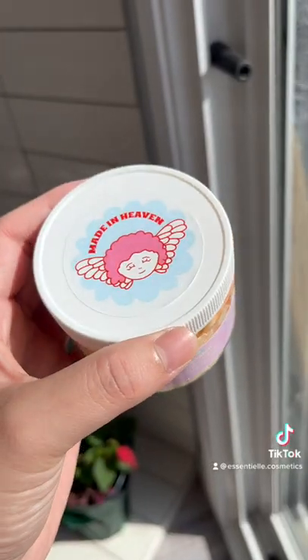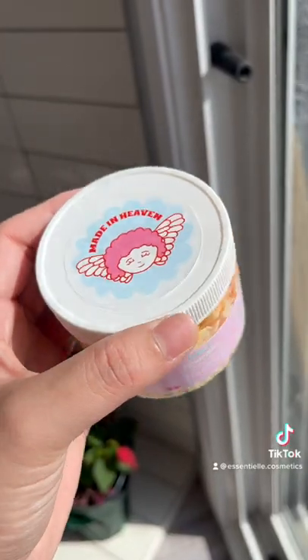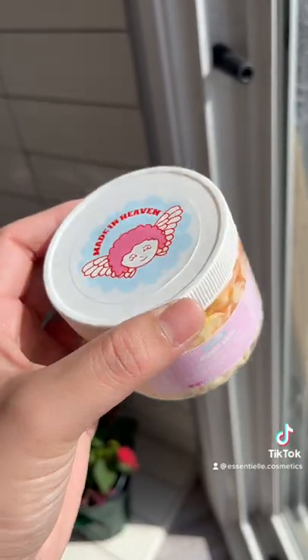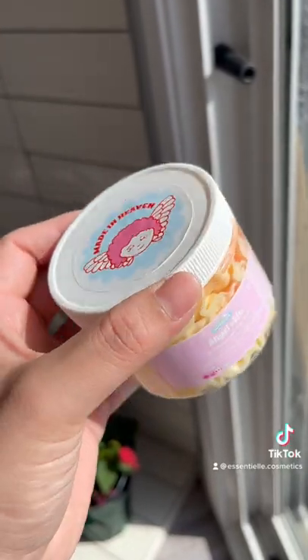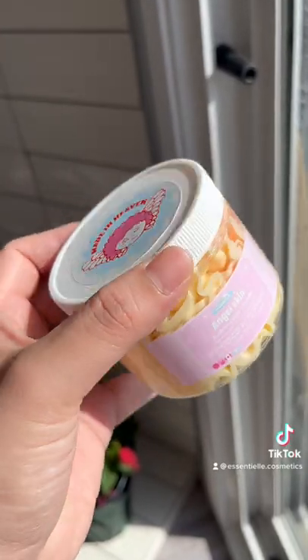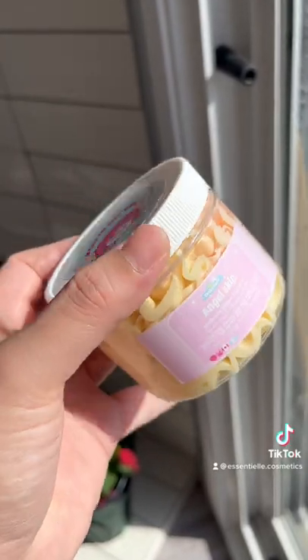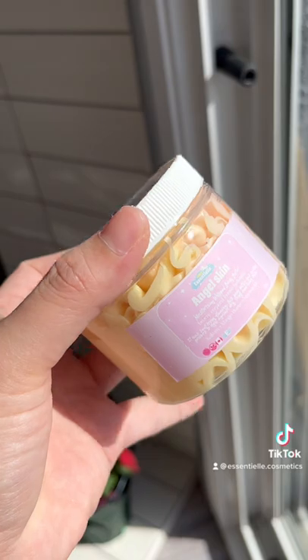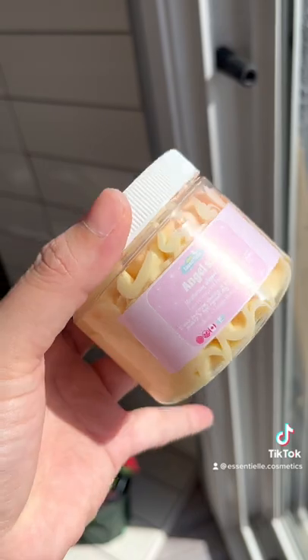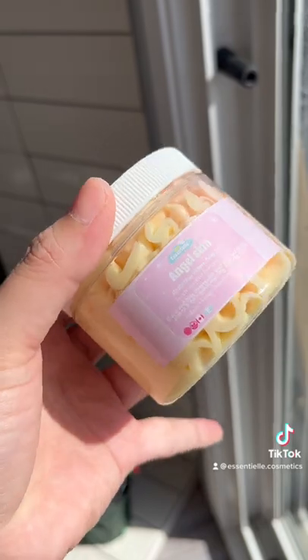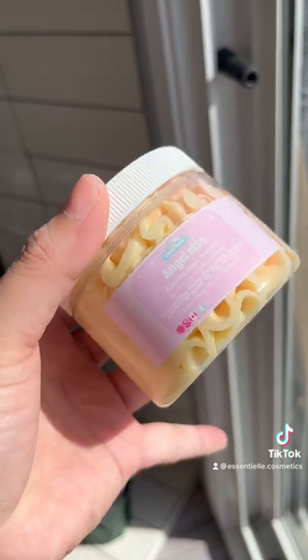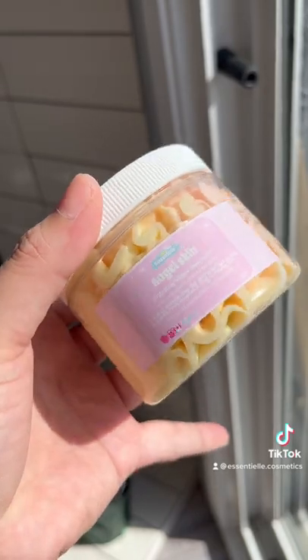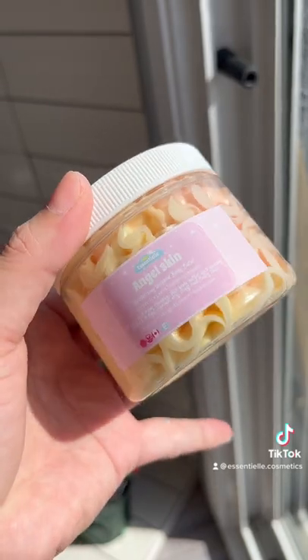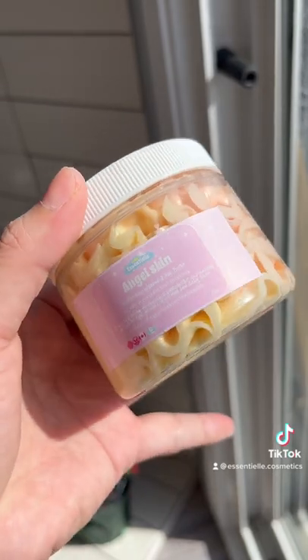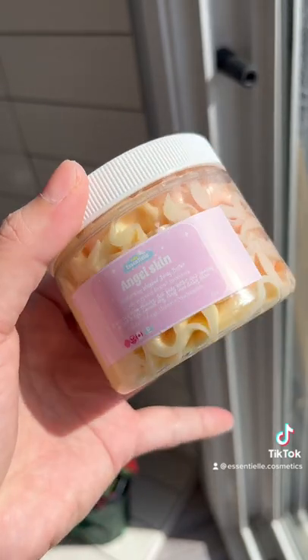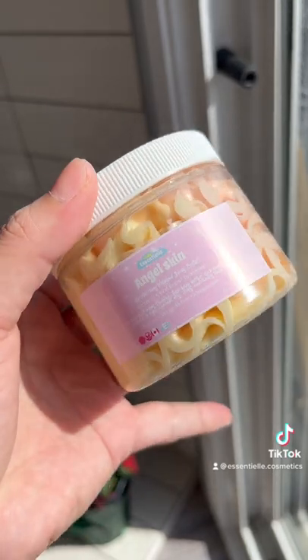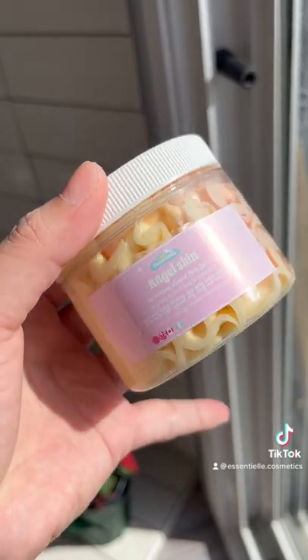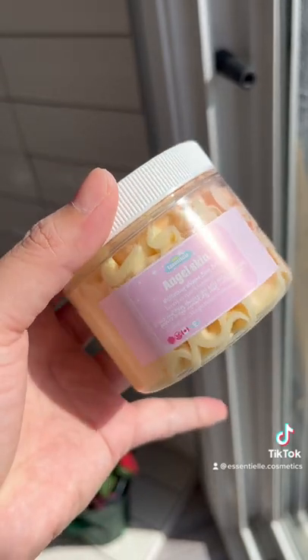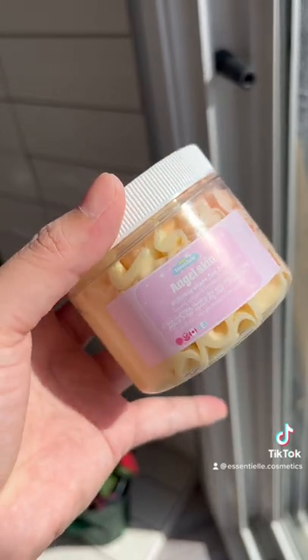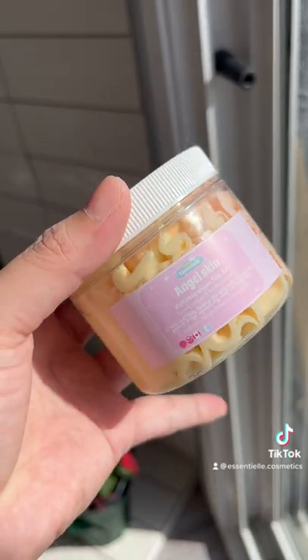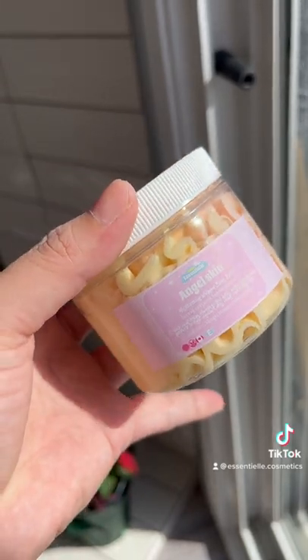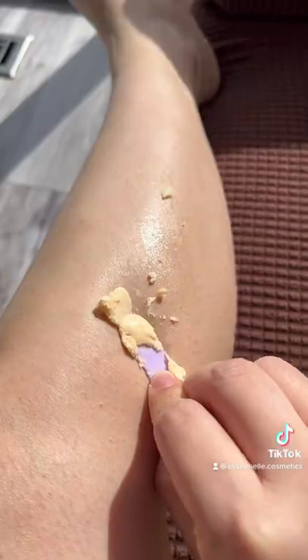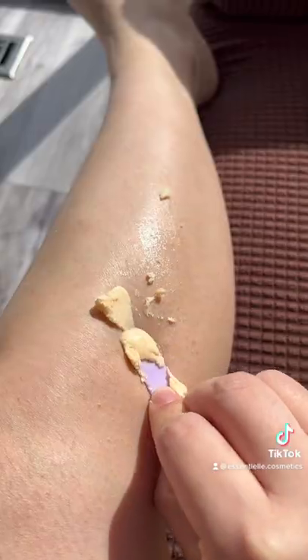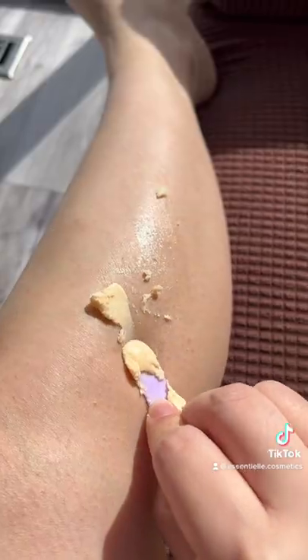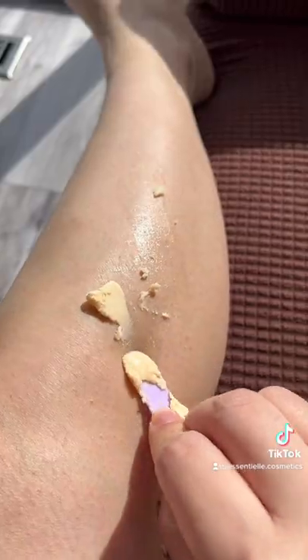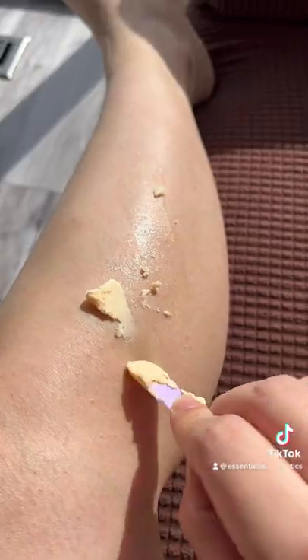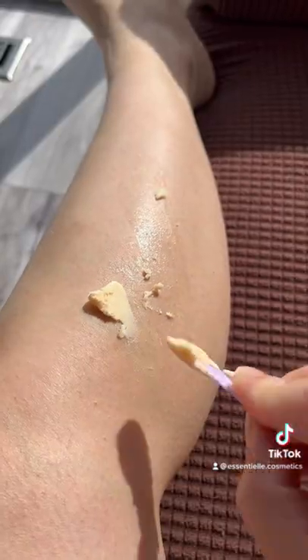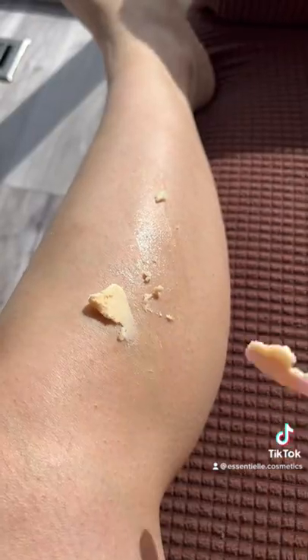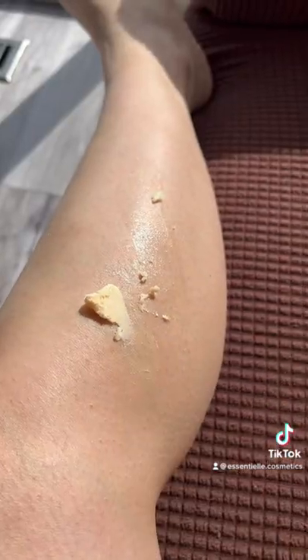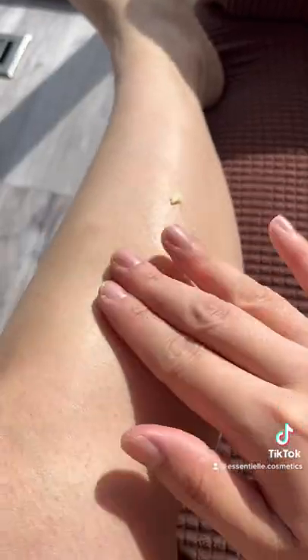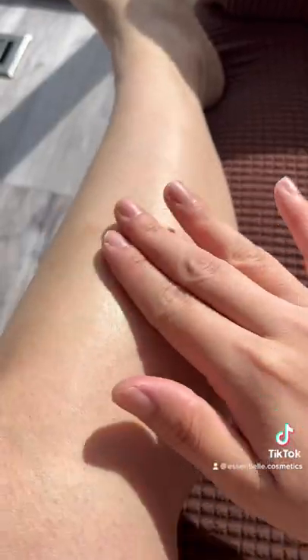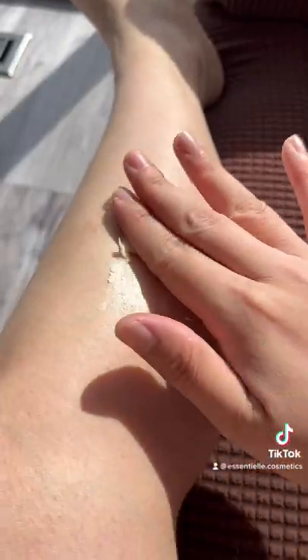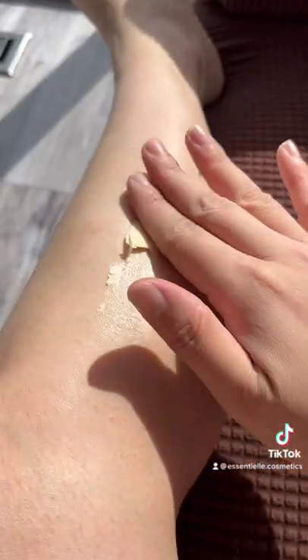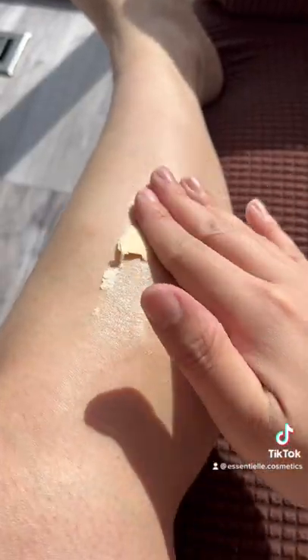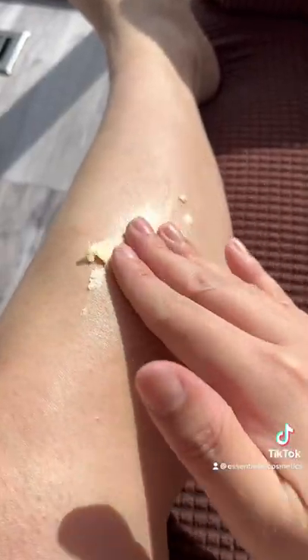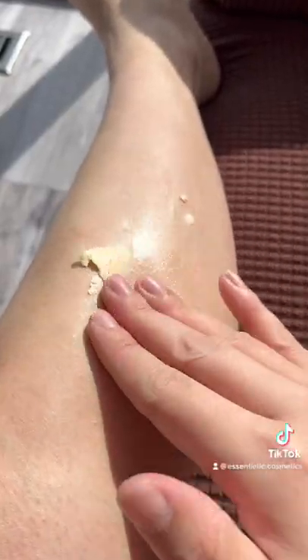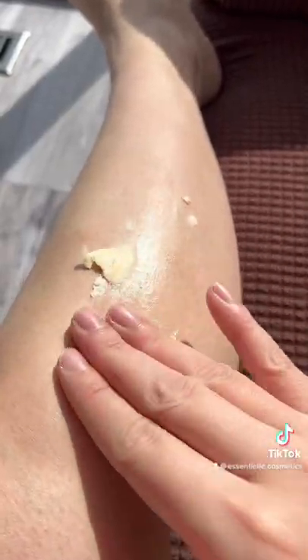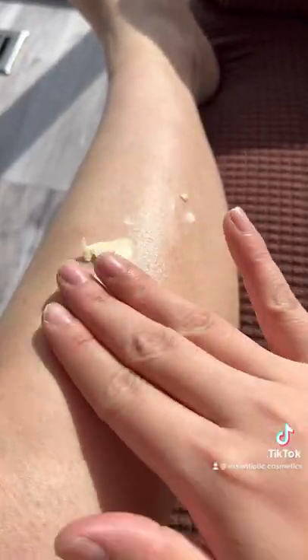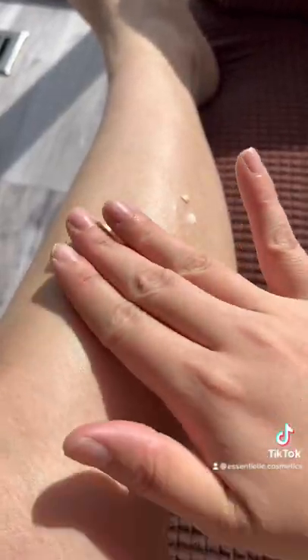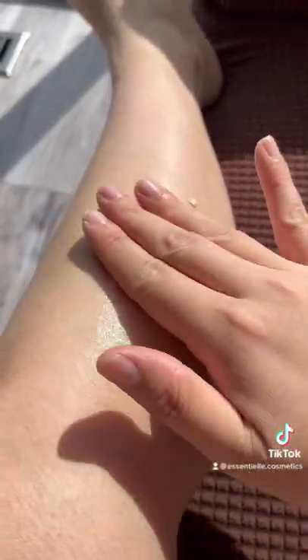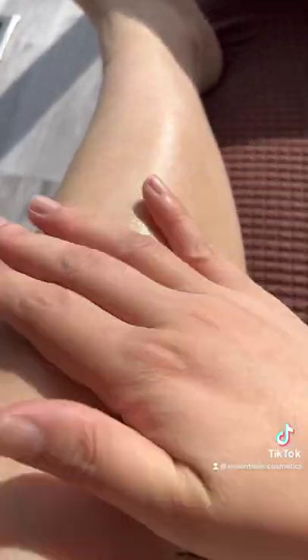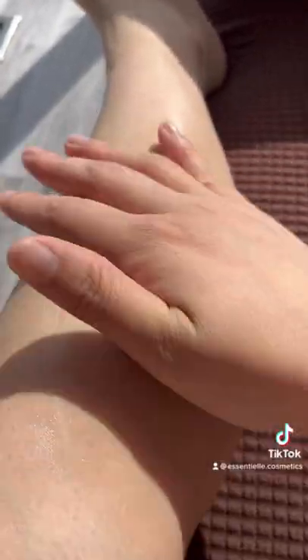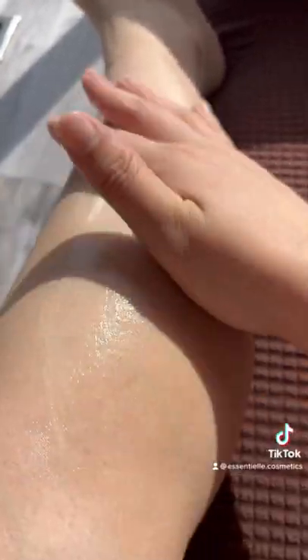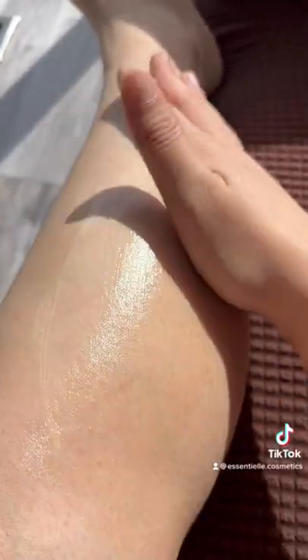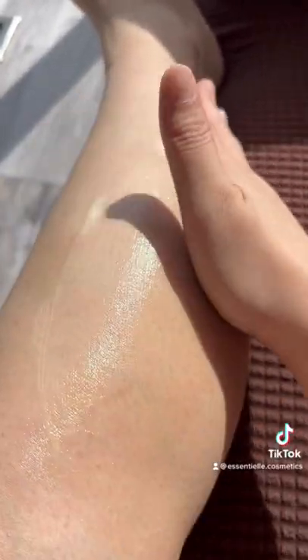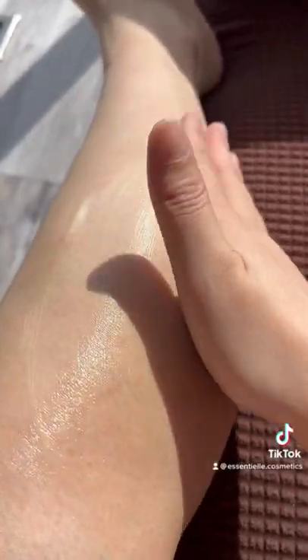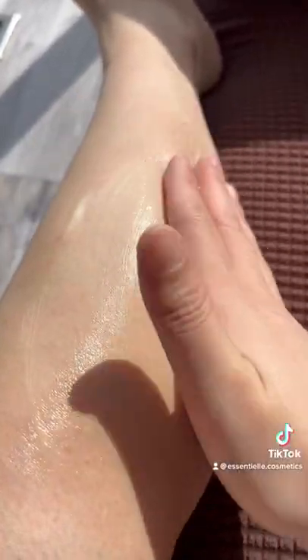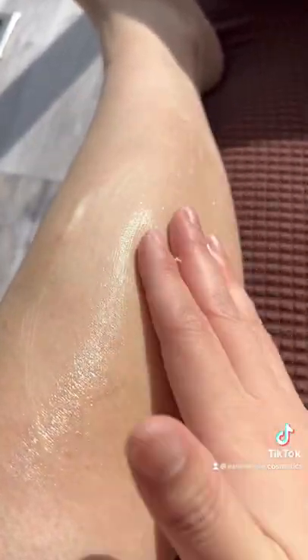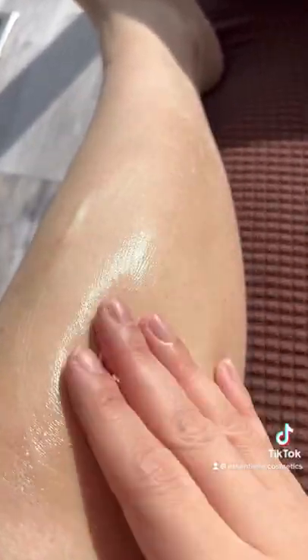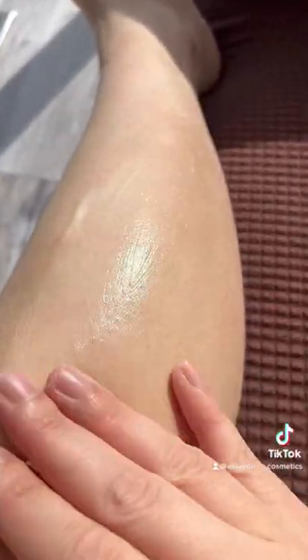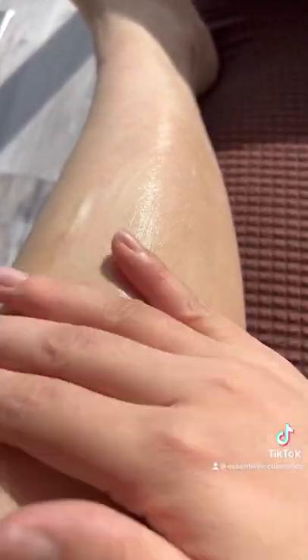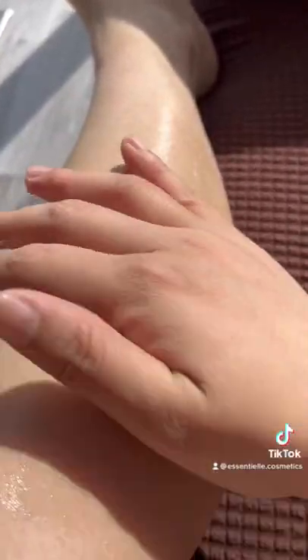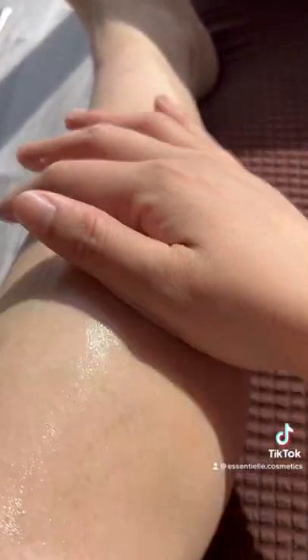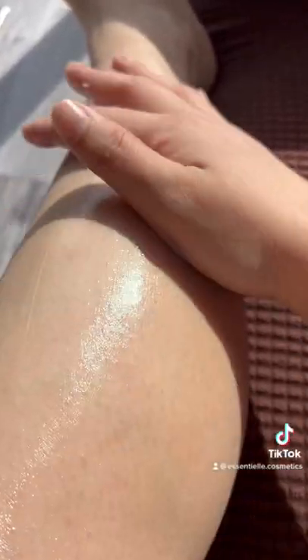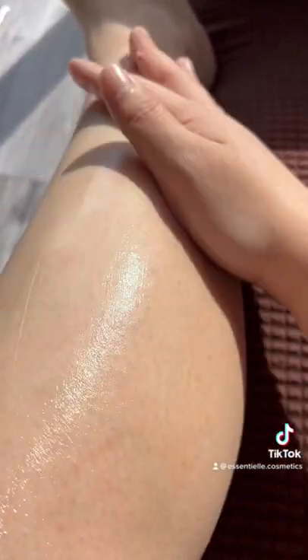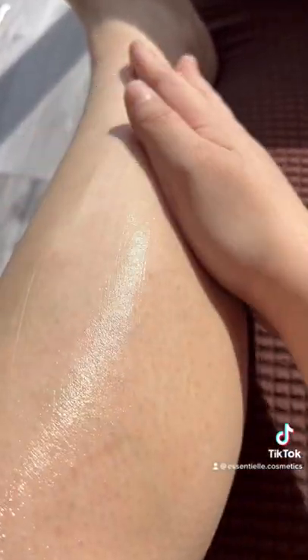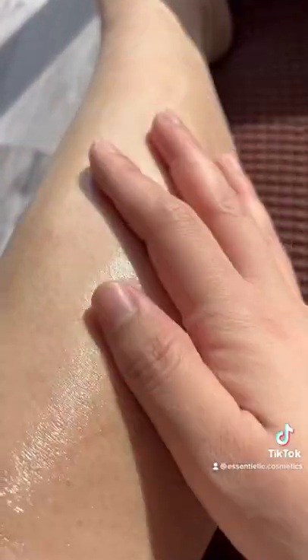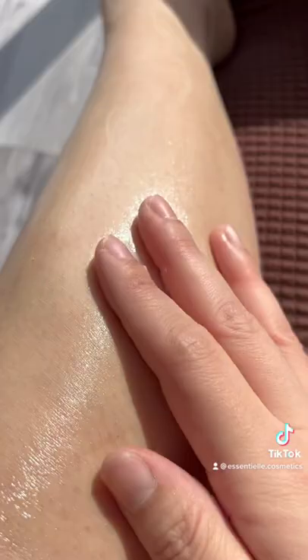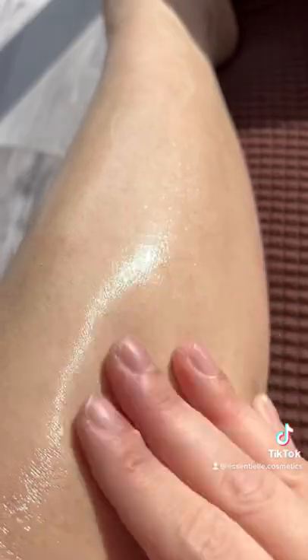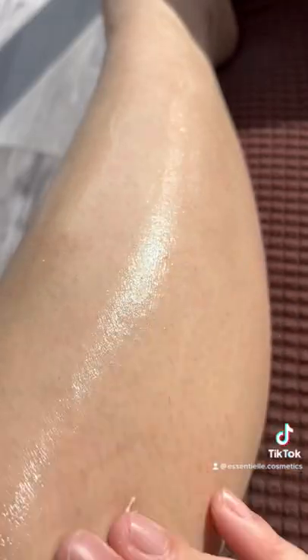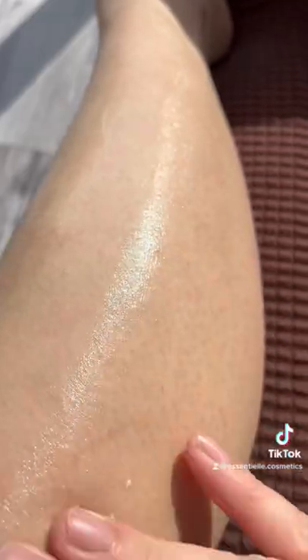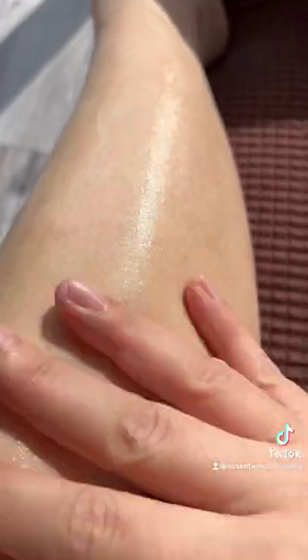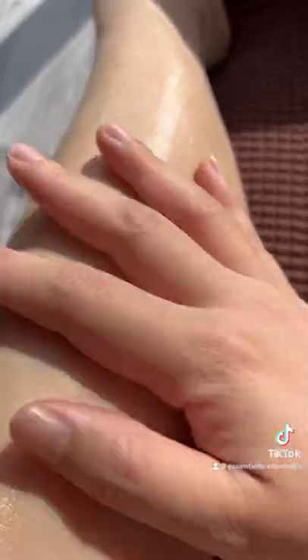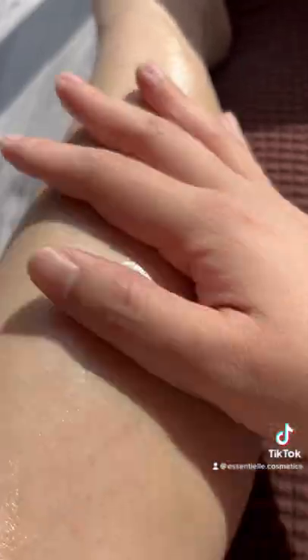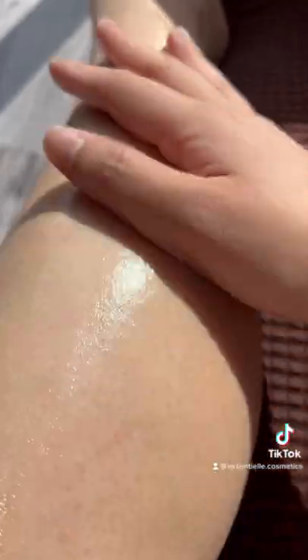After my shower, I used the Angel Skin Body Butter. A little goes a long way, guys. It melts like butter to your skin and it's not greasy.